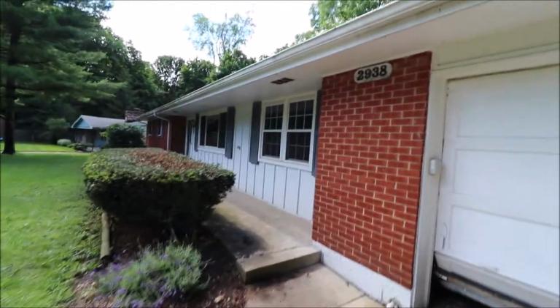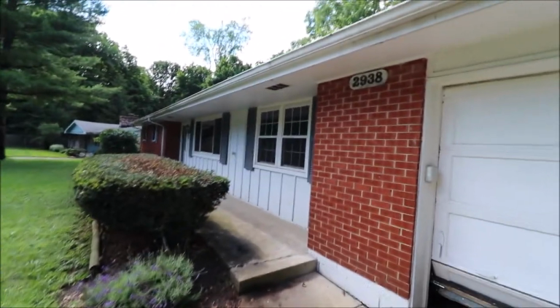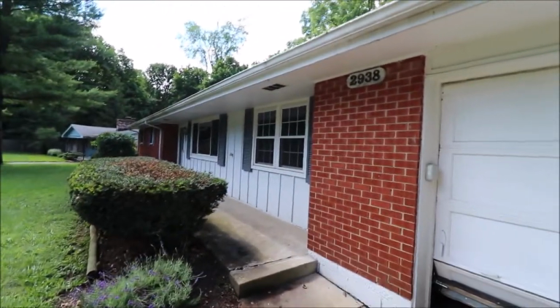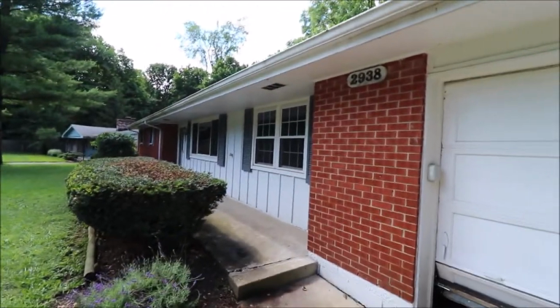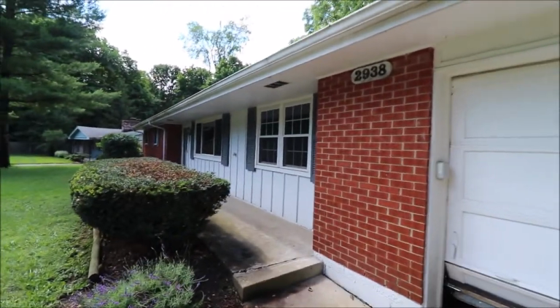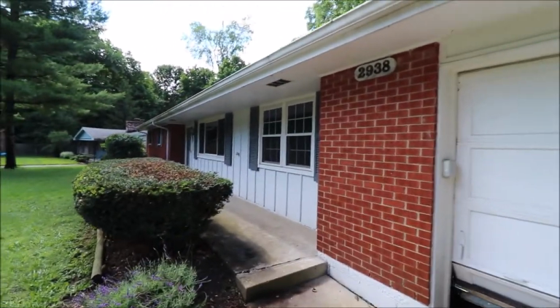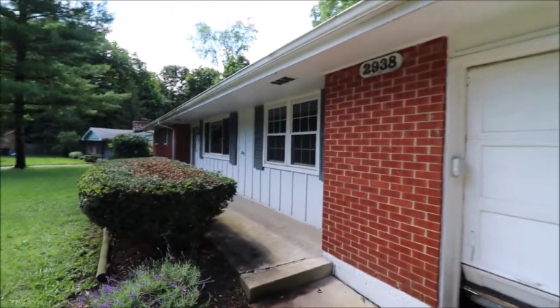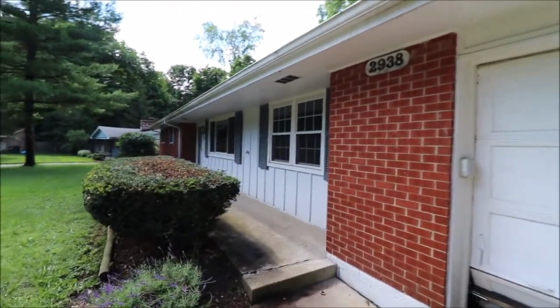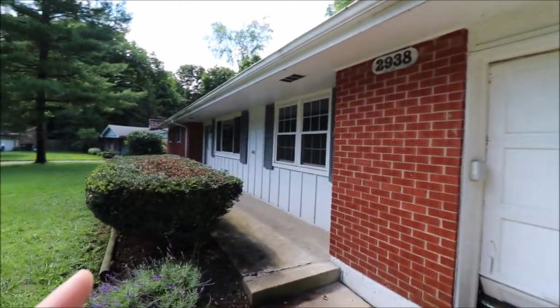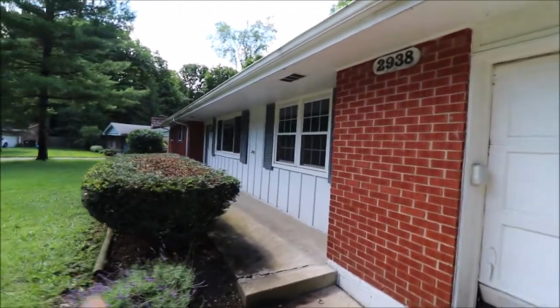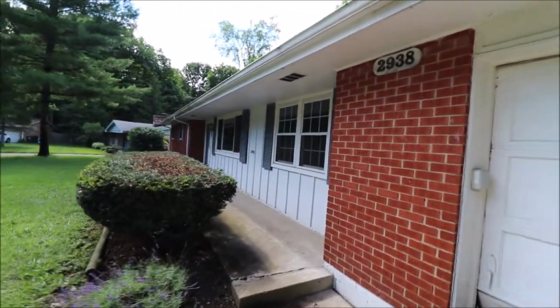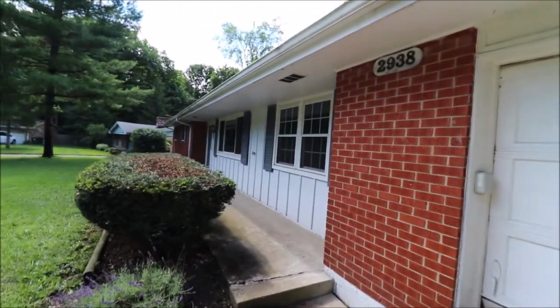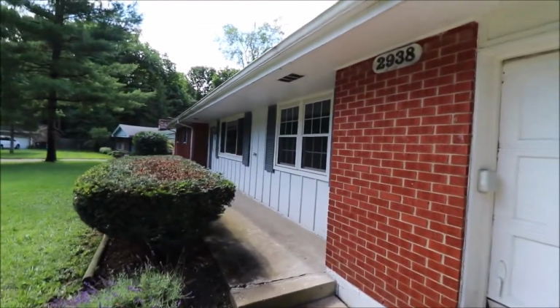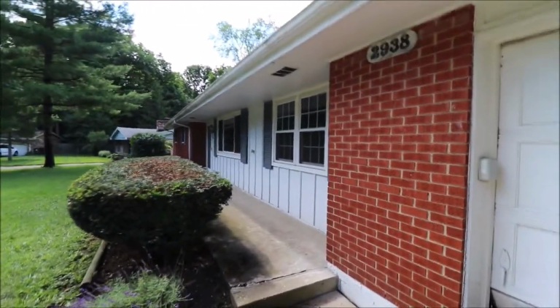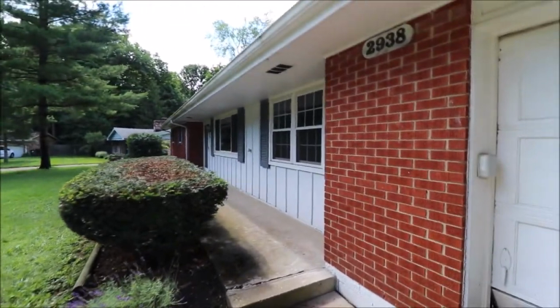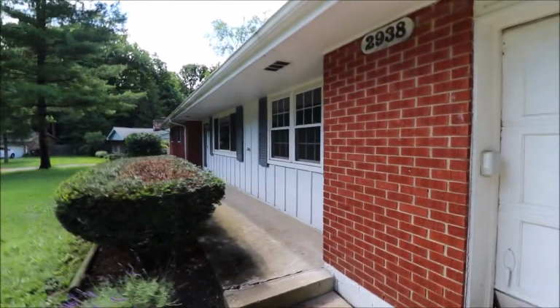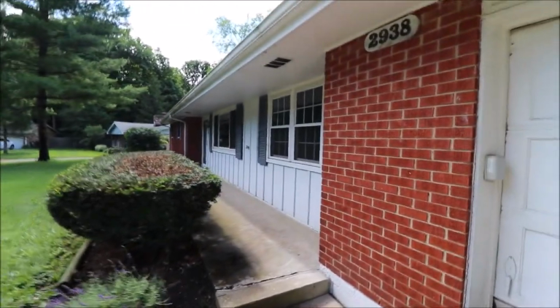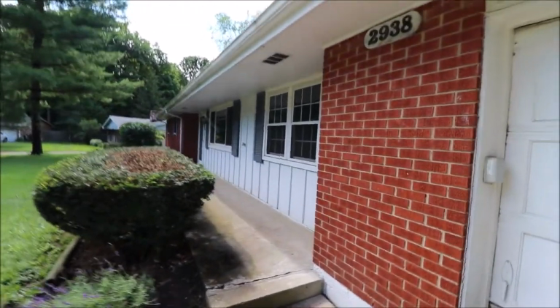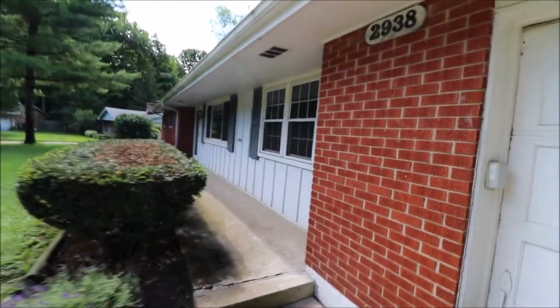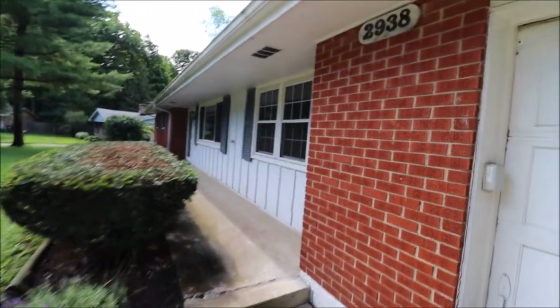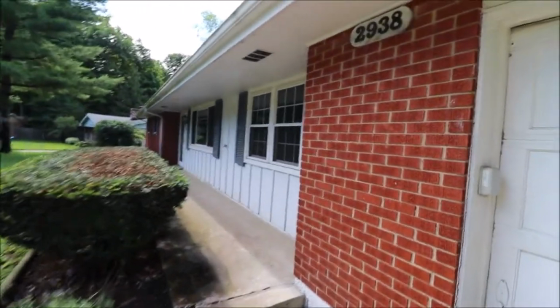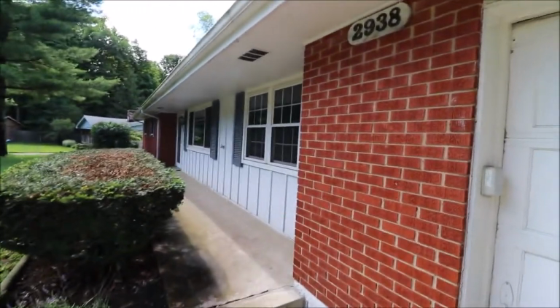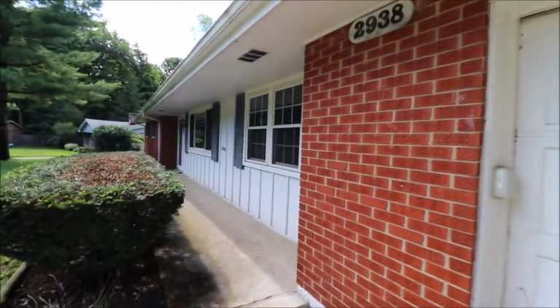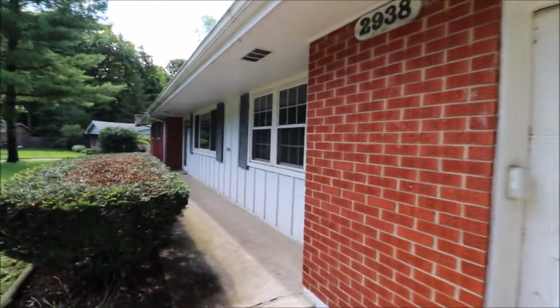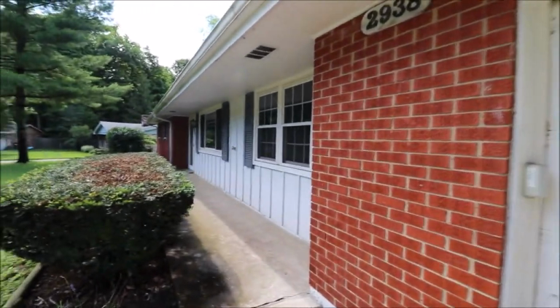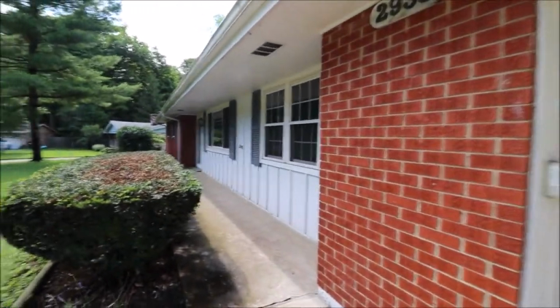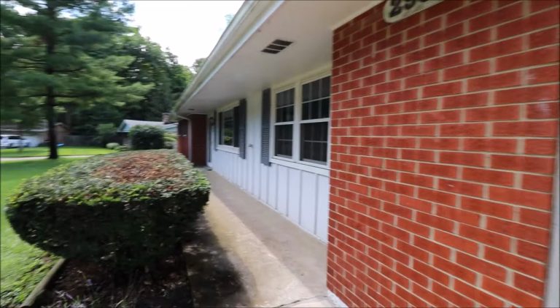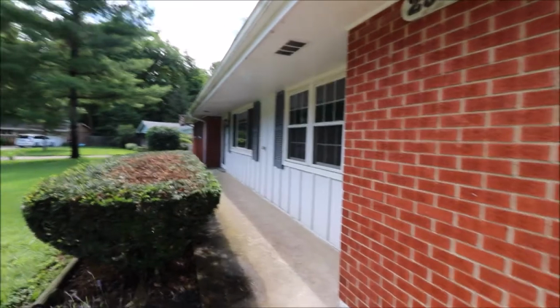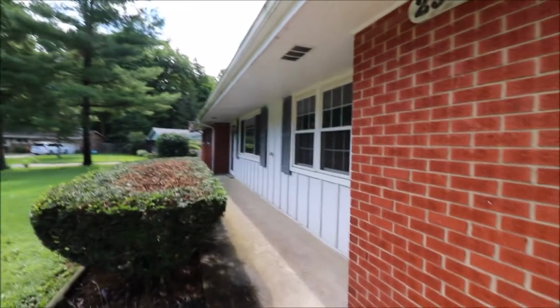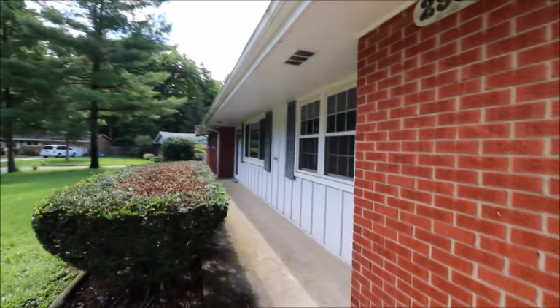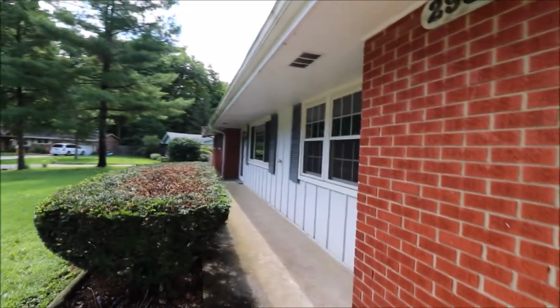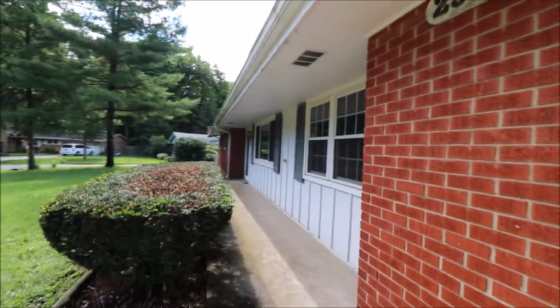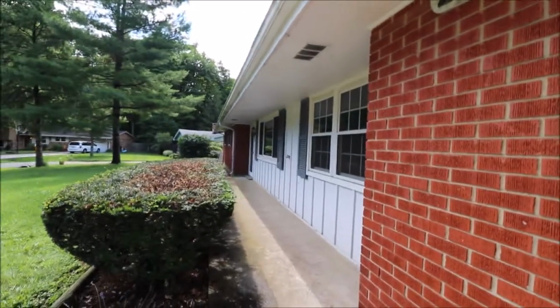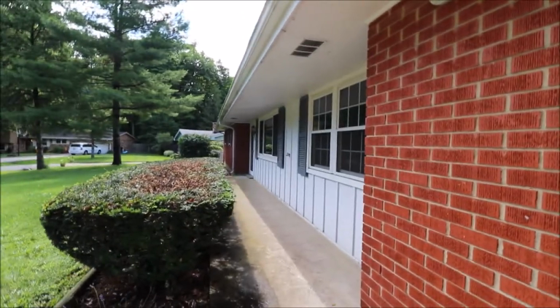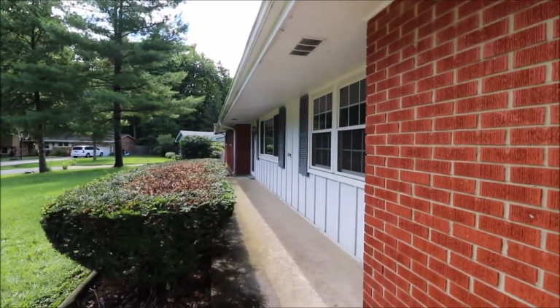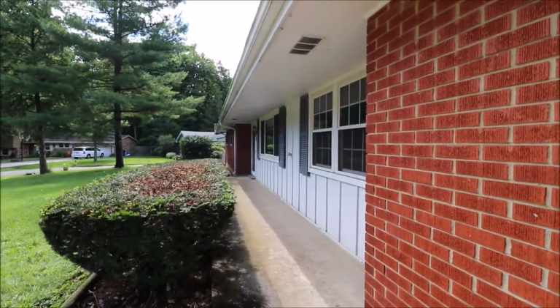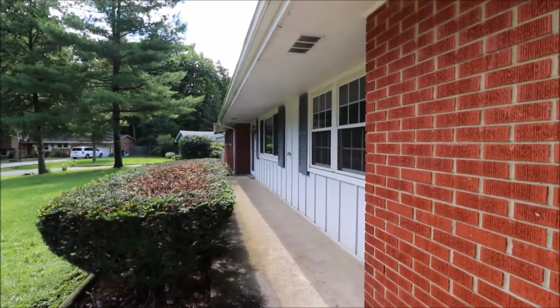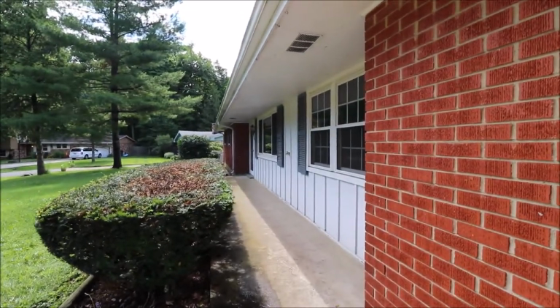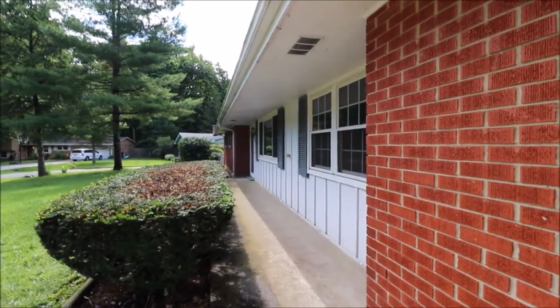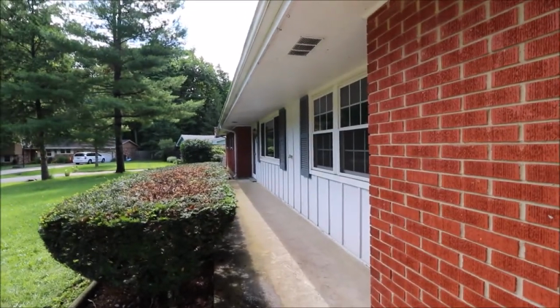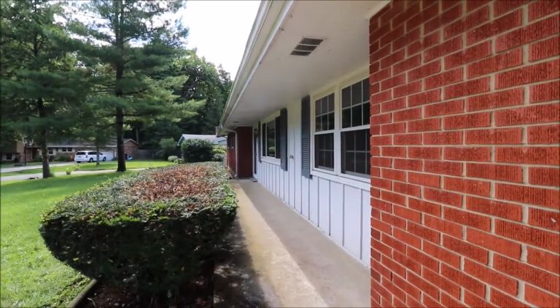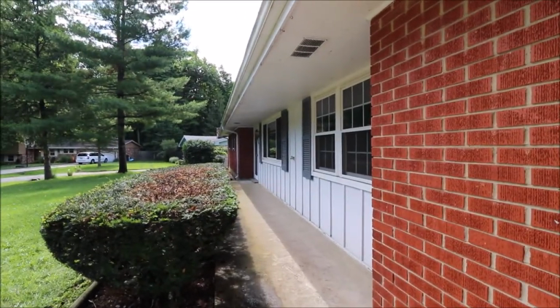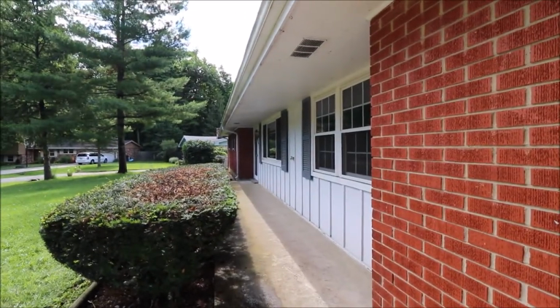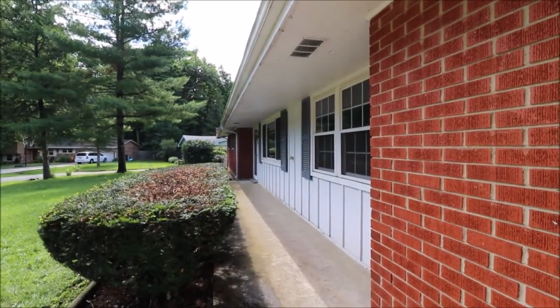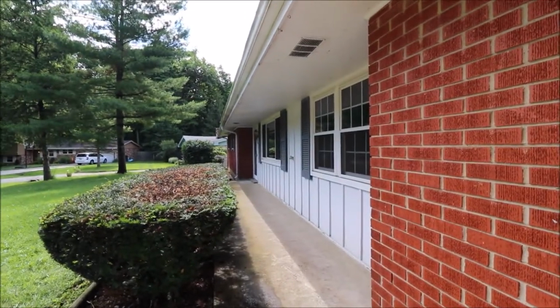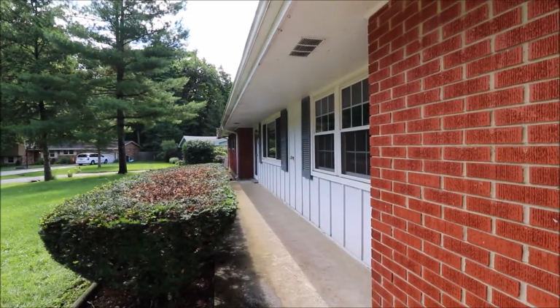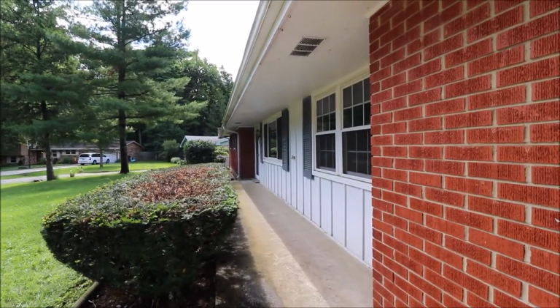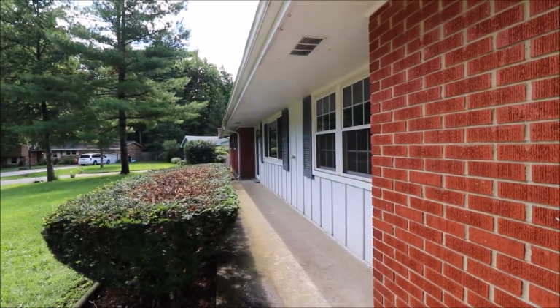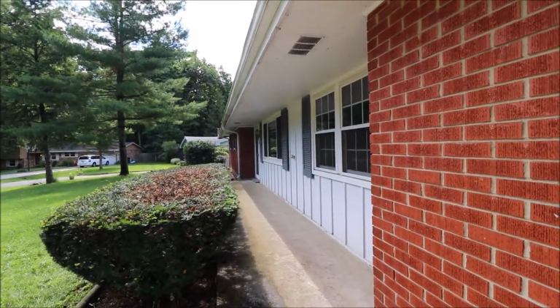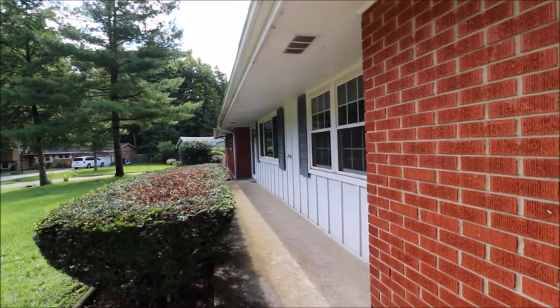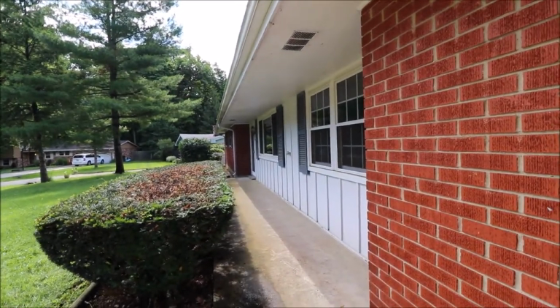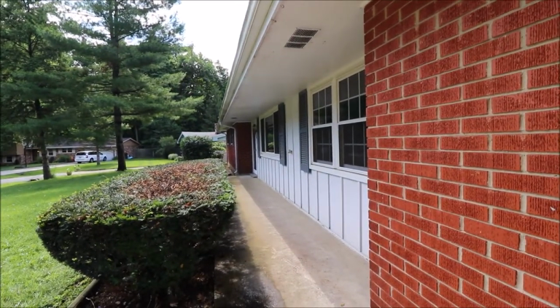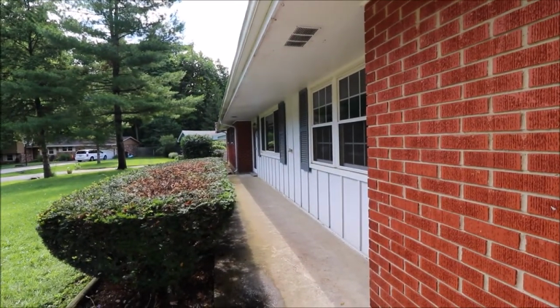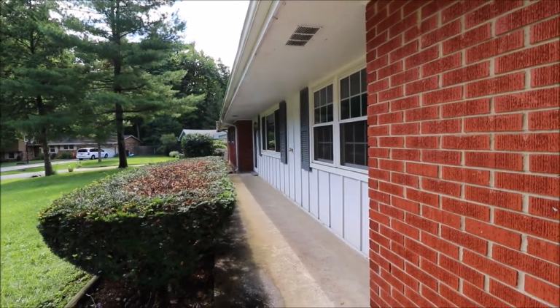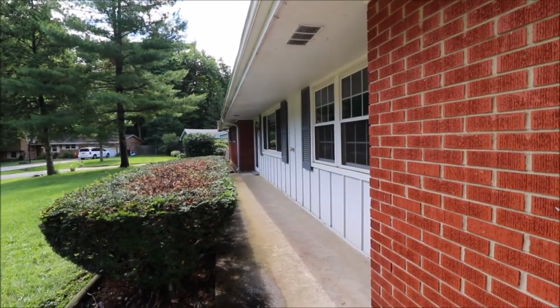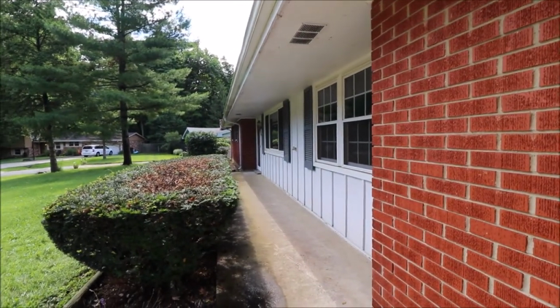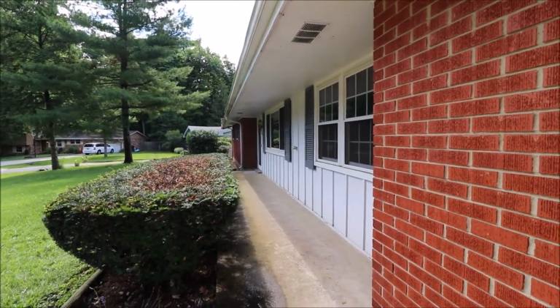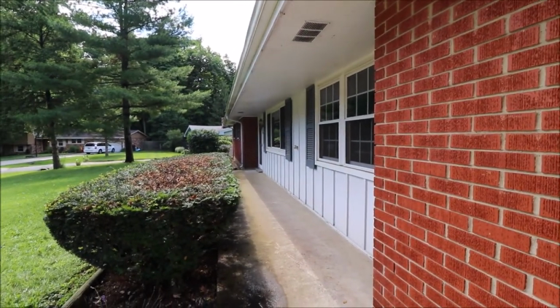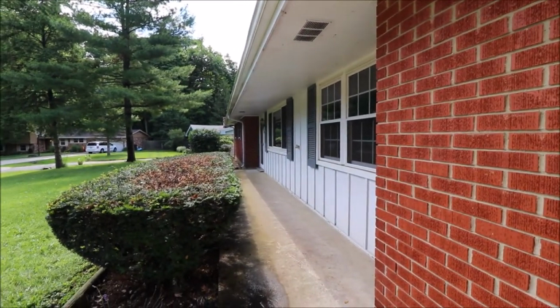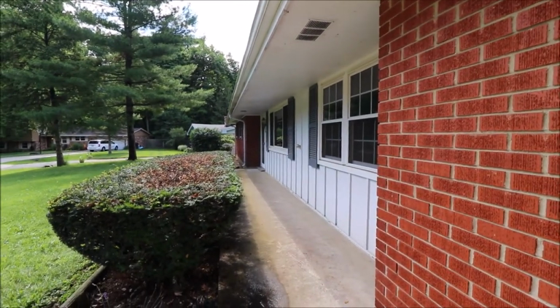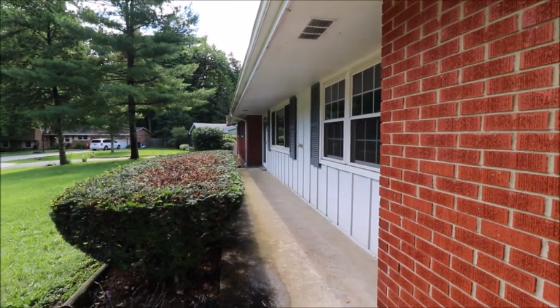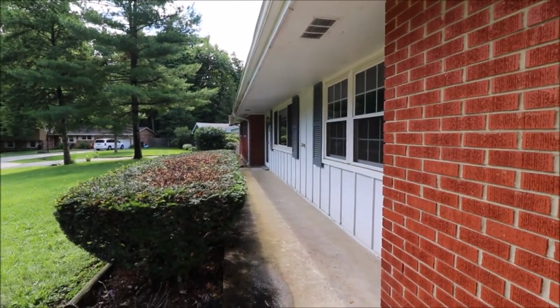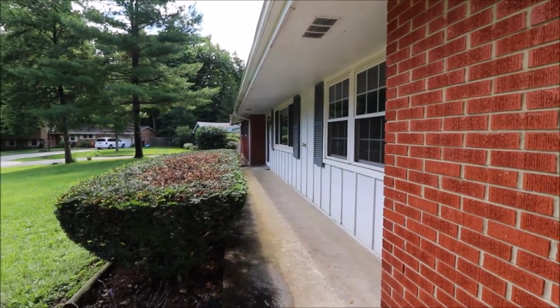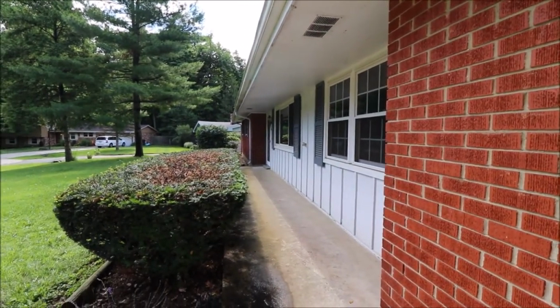Before we go through the front door, let's check out the backyard. I'll meet you around back.